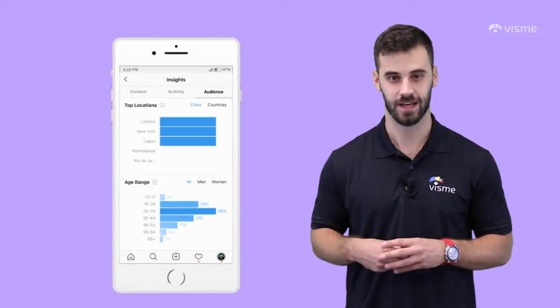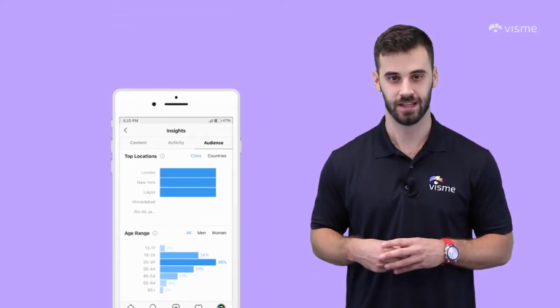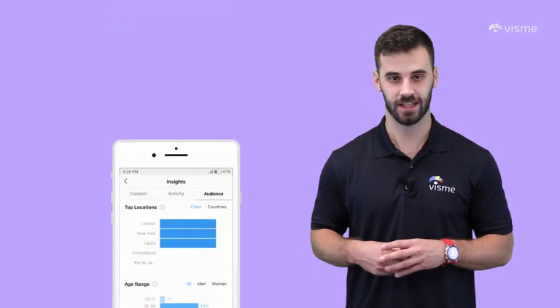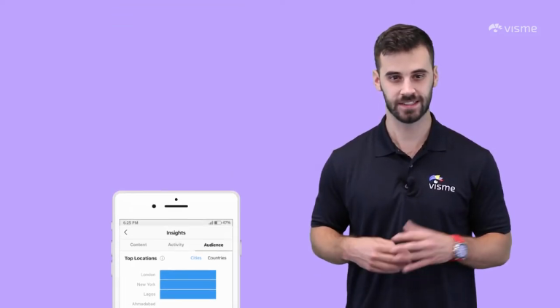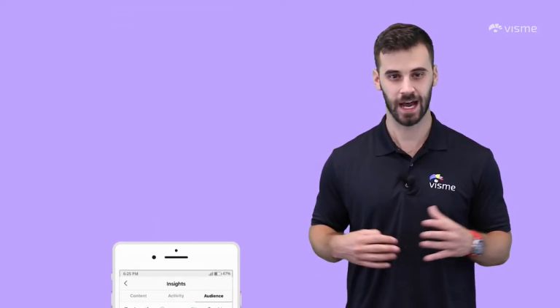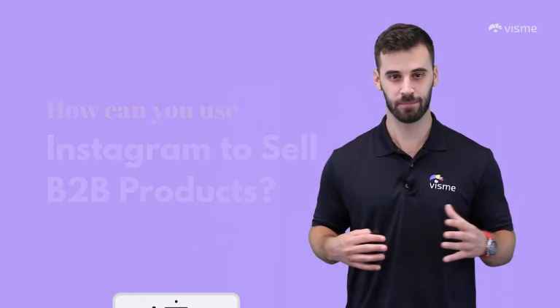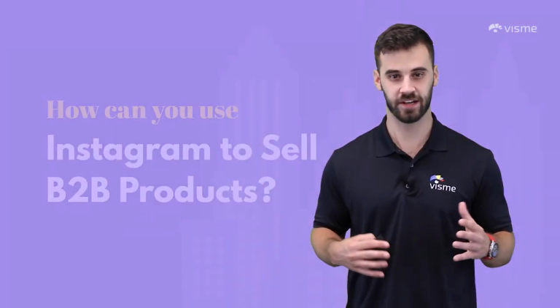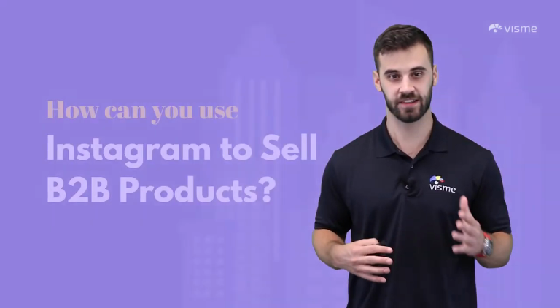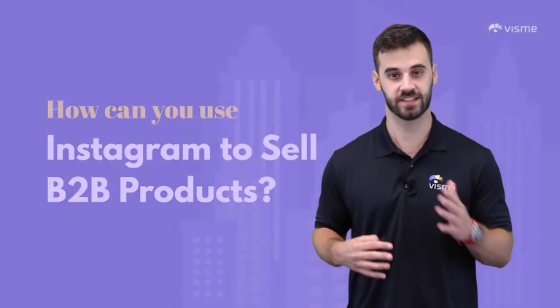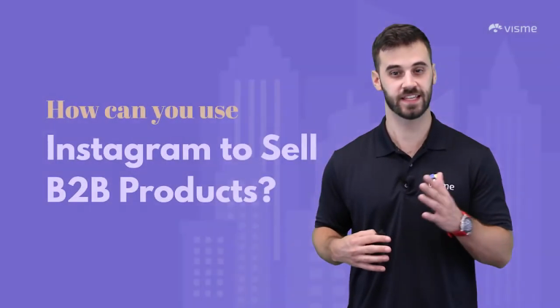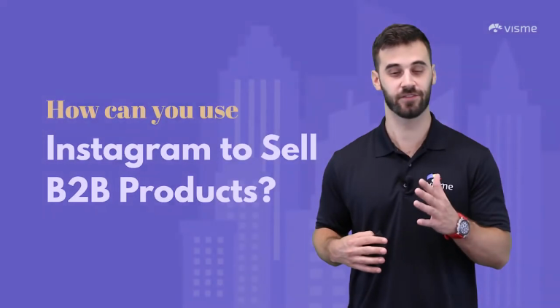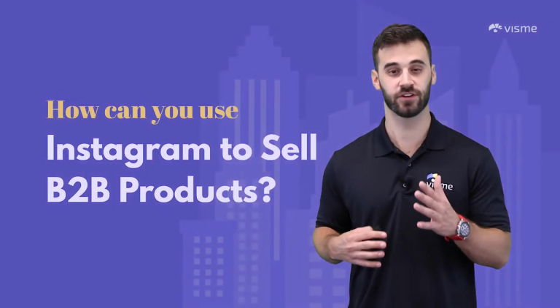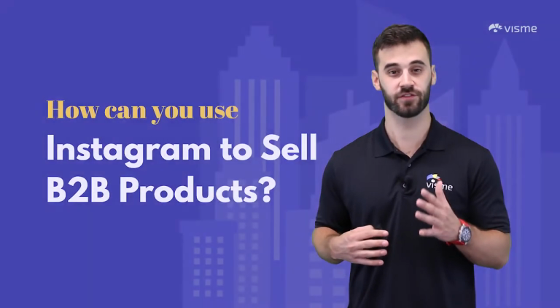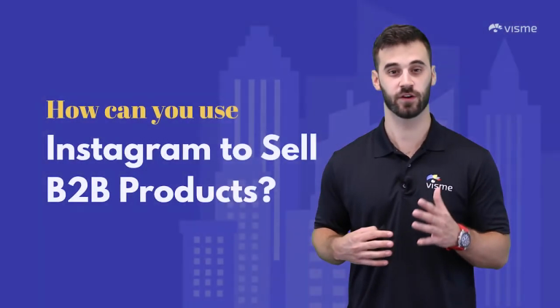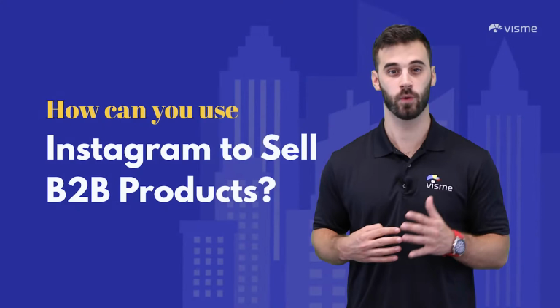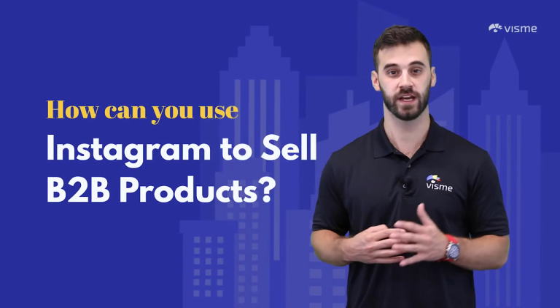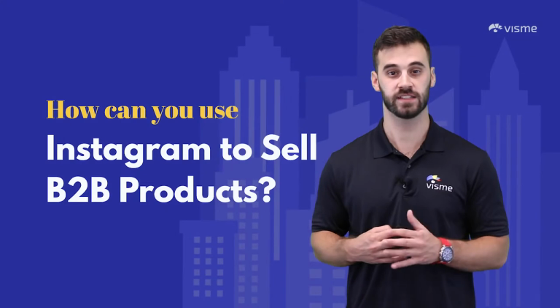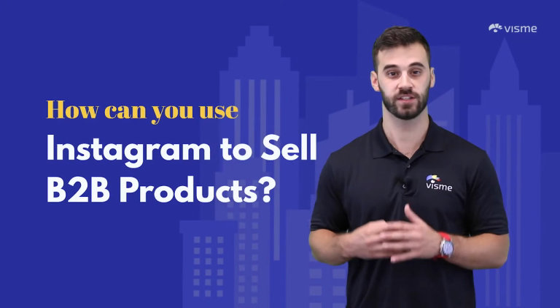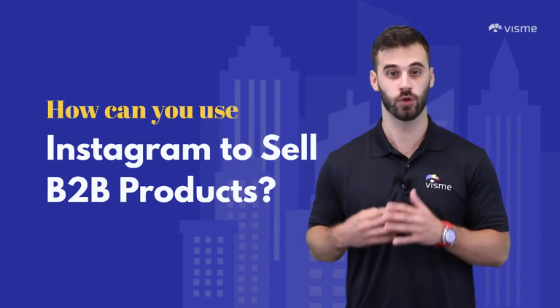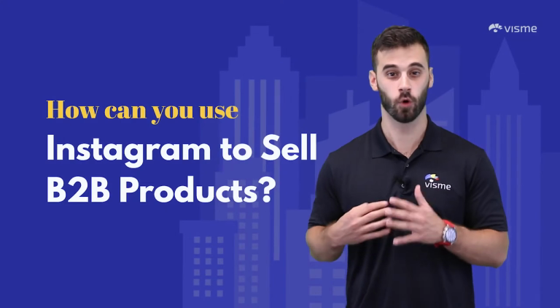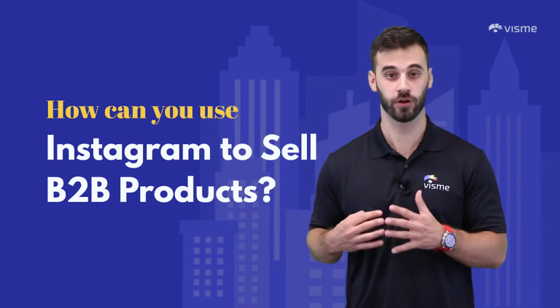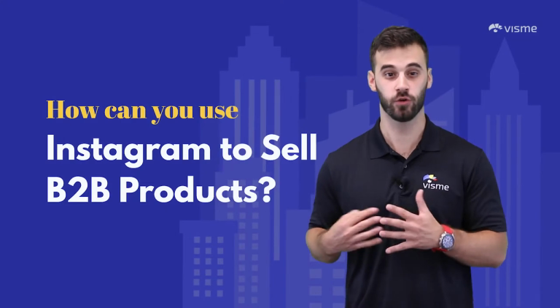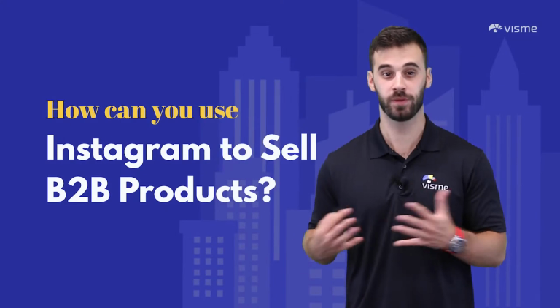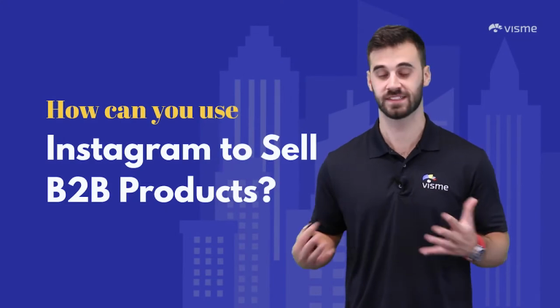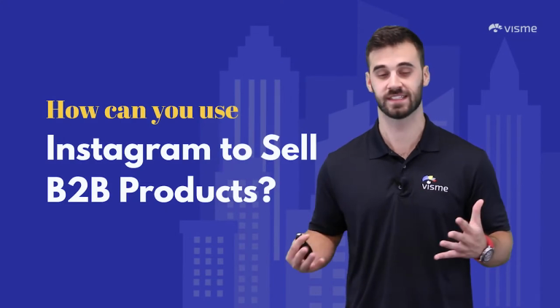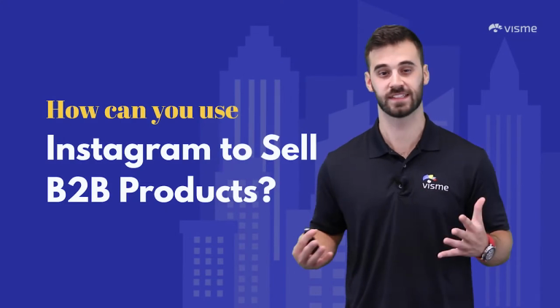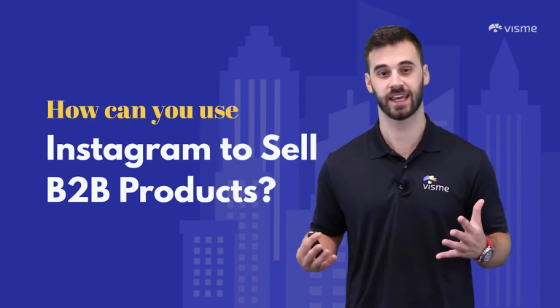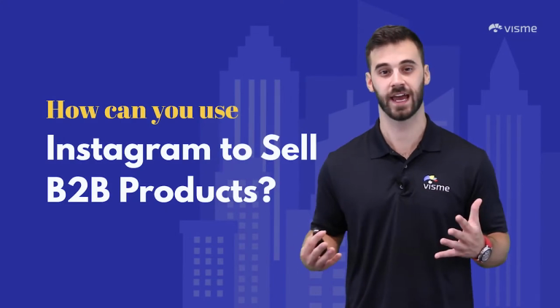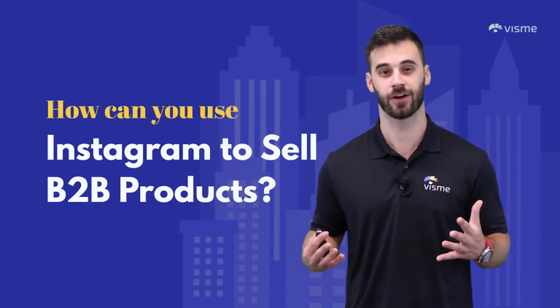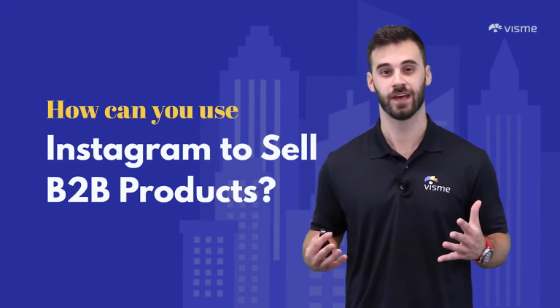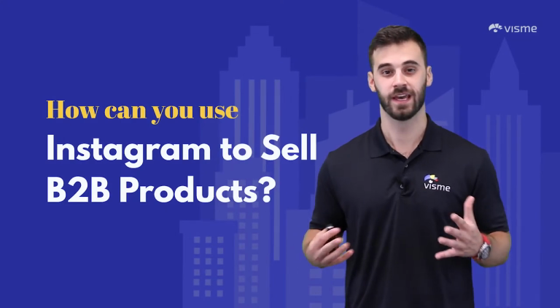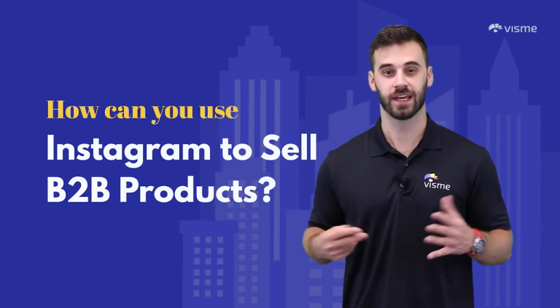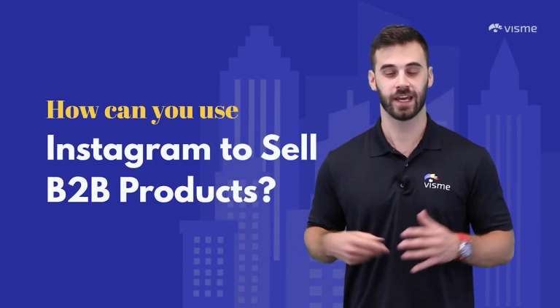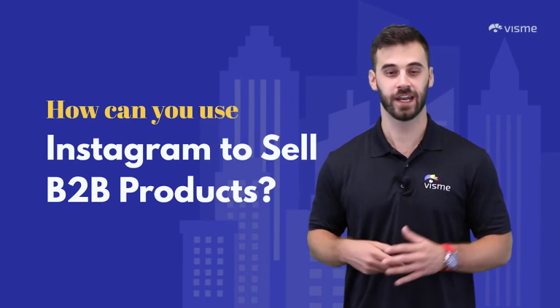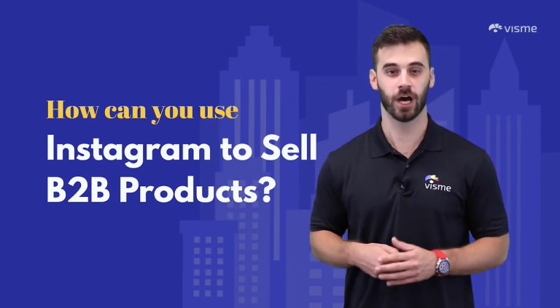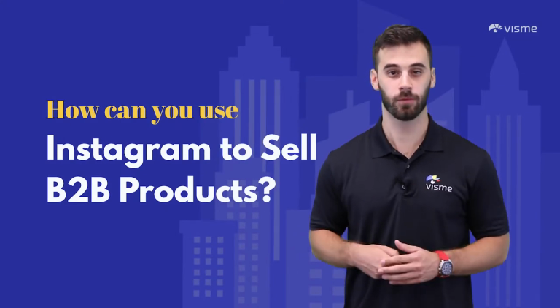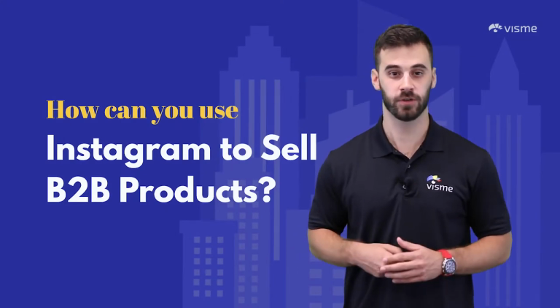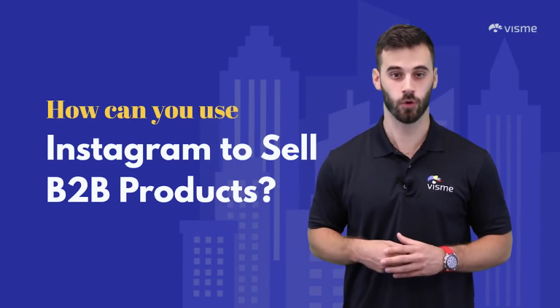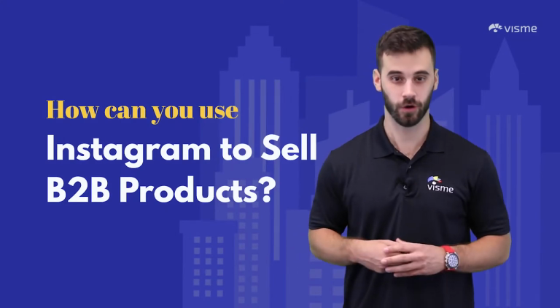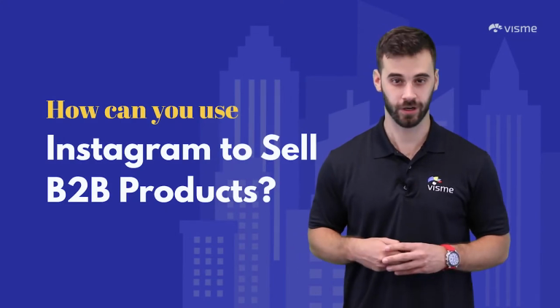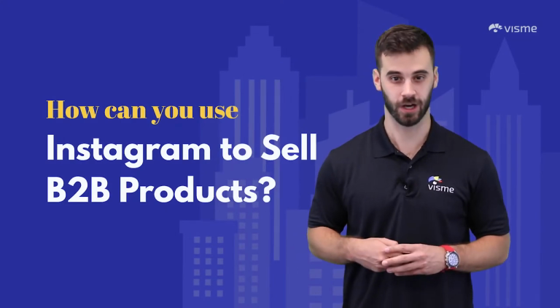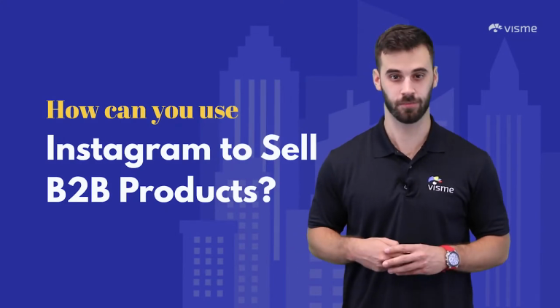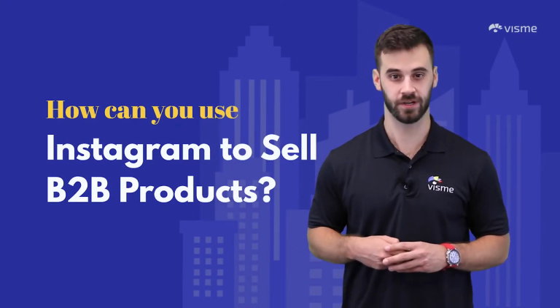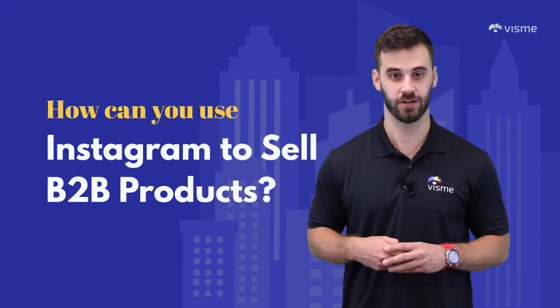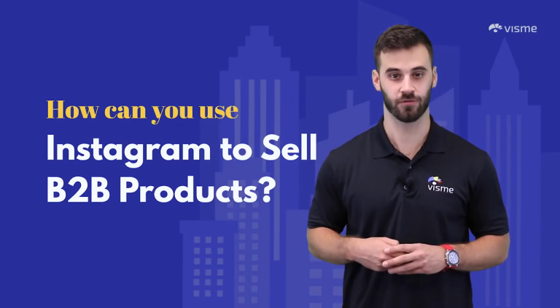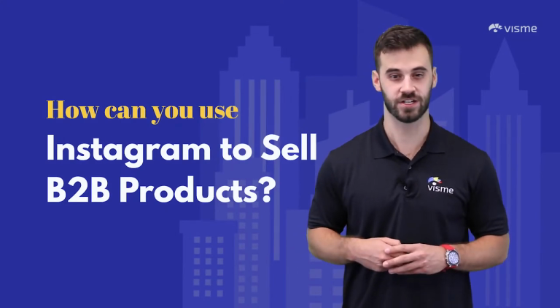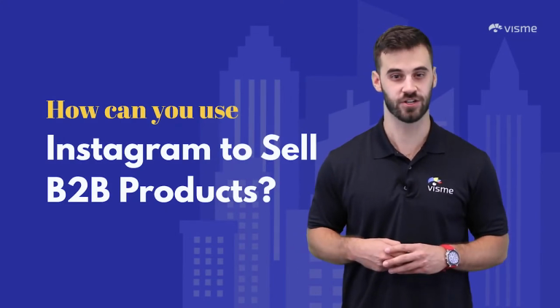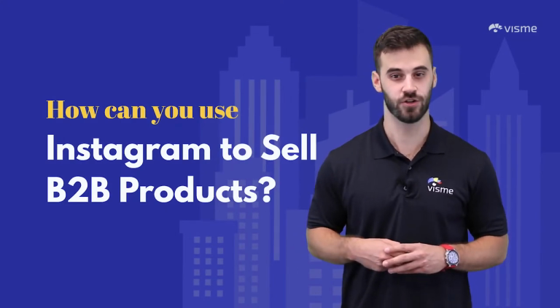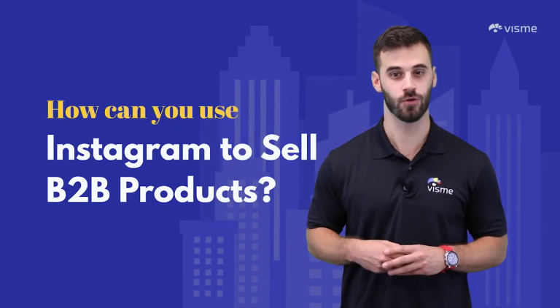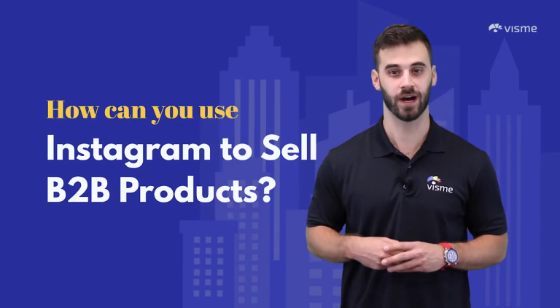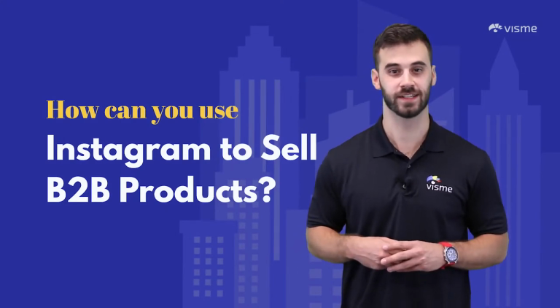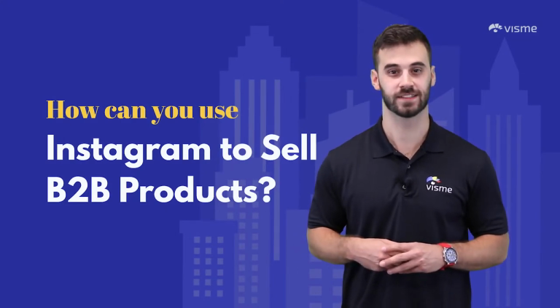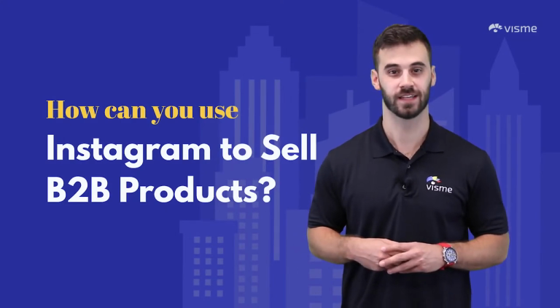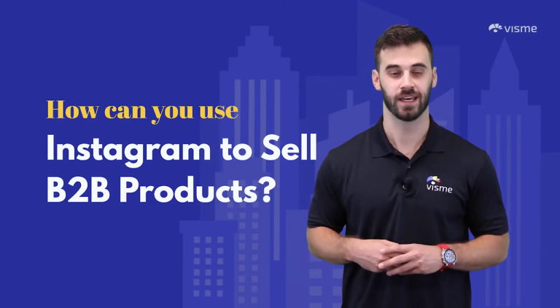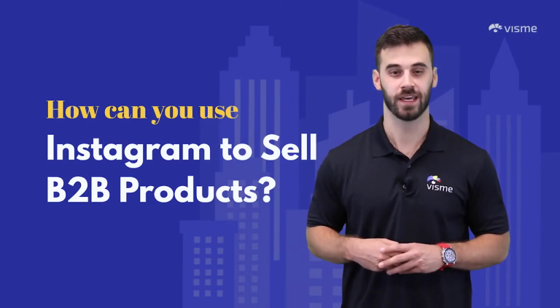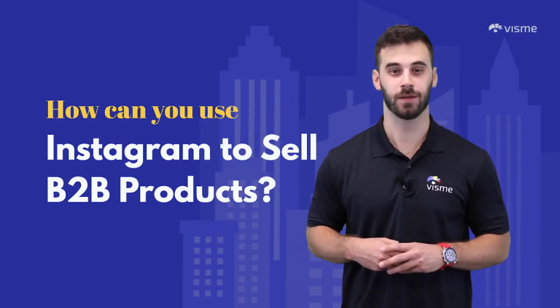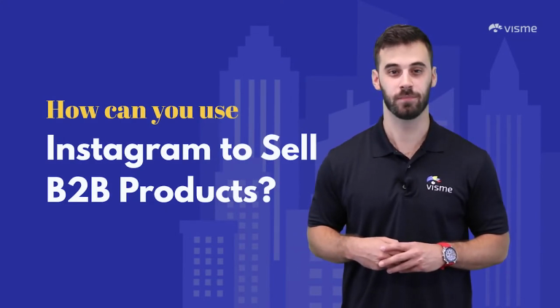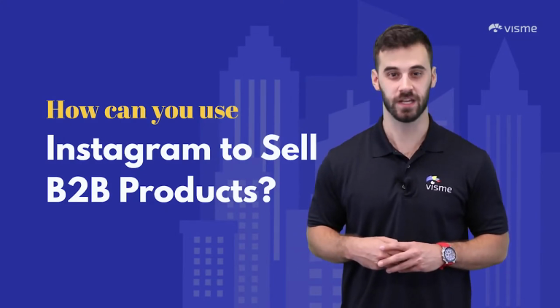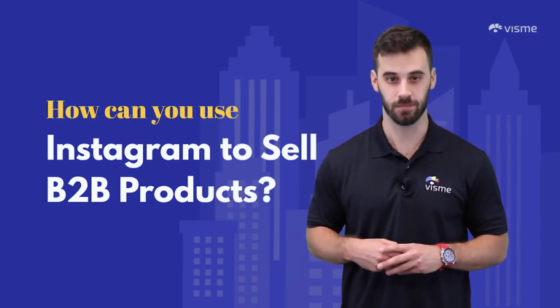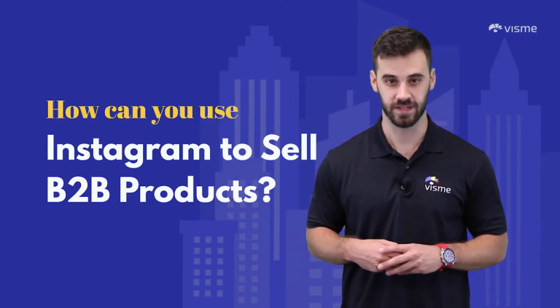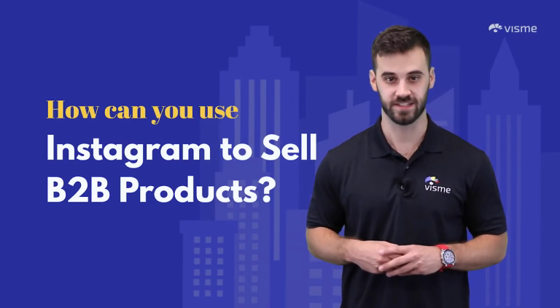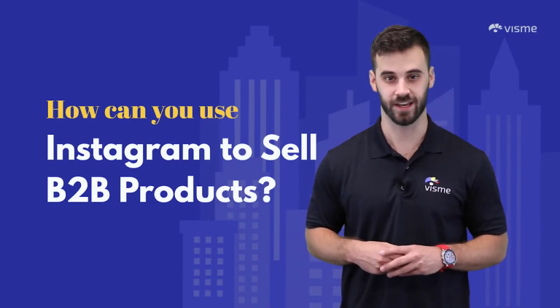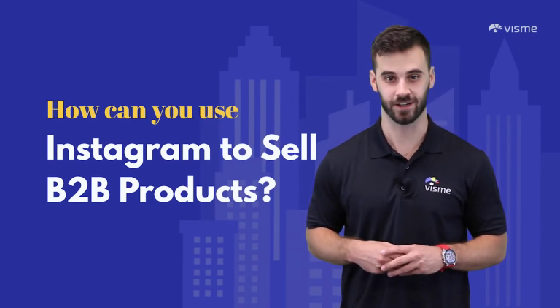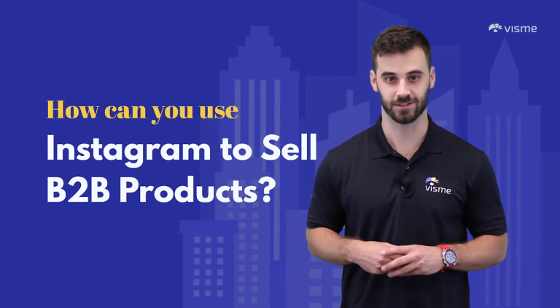Let's hop into the seven different ways your new business account can help your company reach new heights in B2B sales.